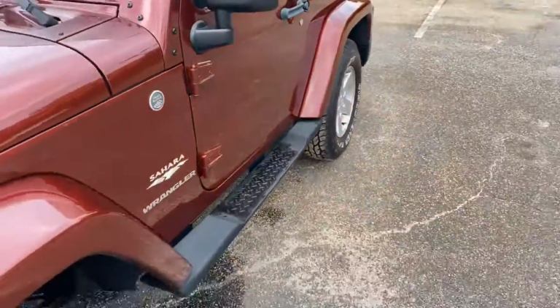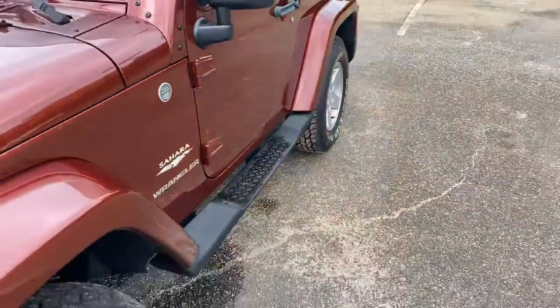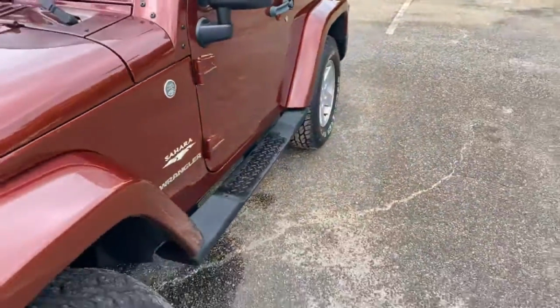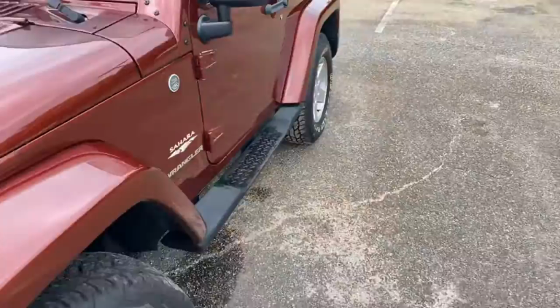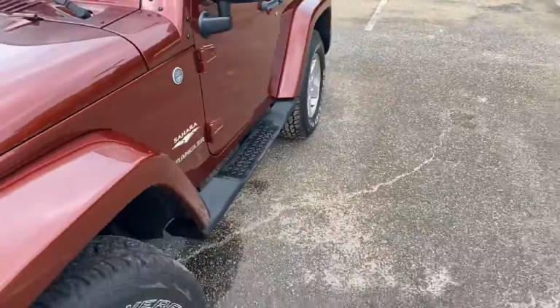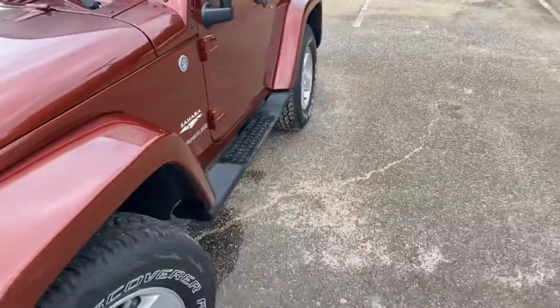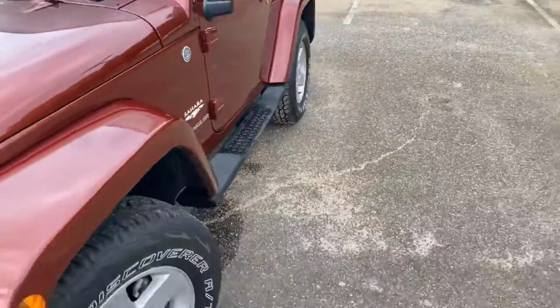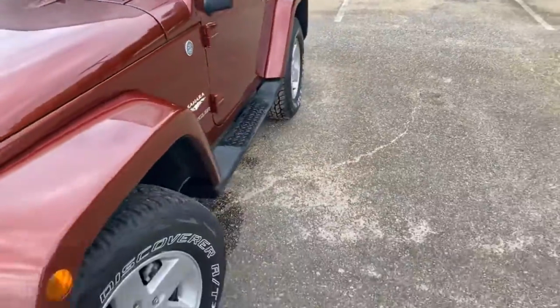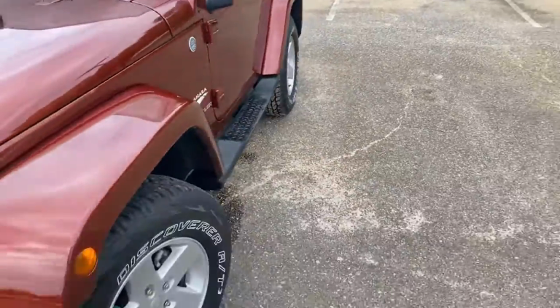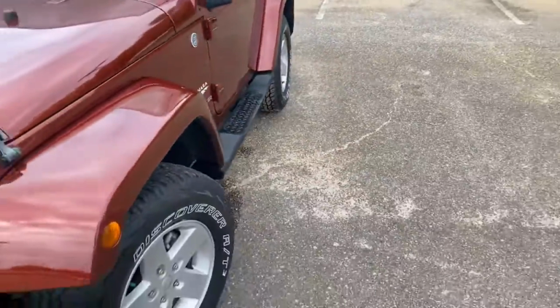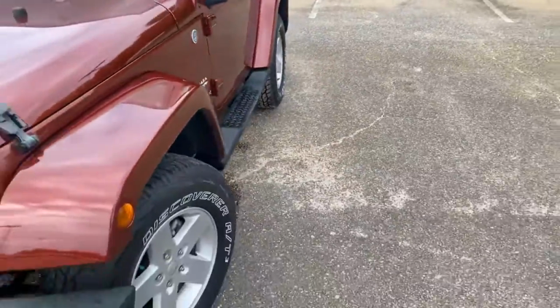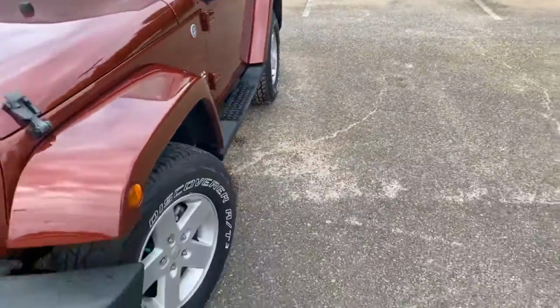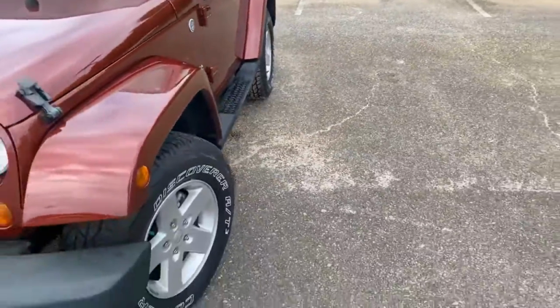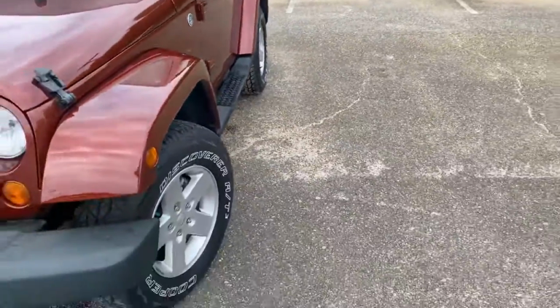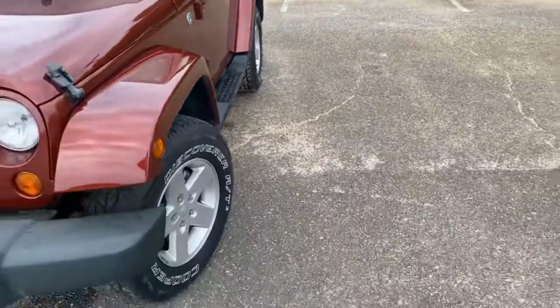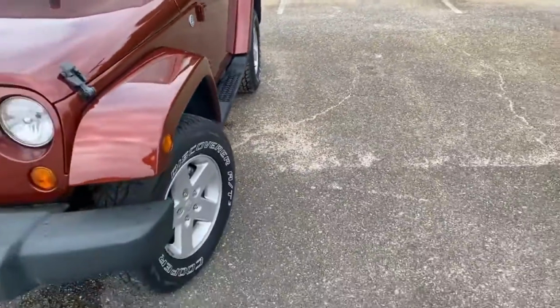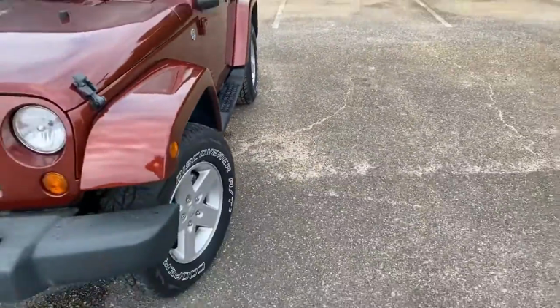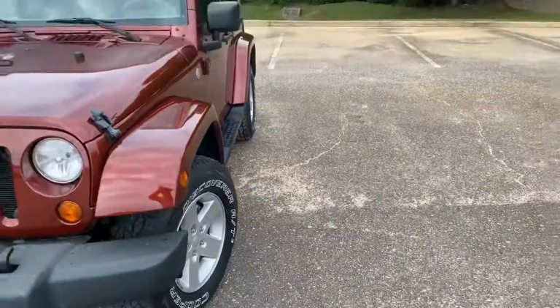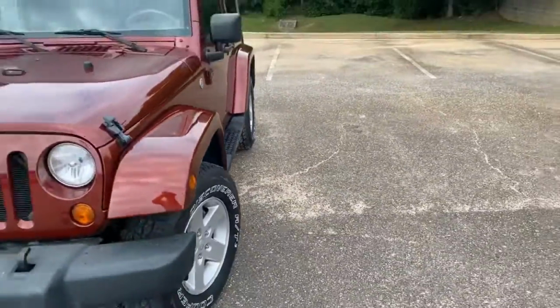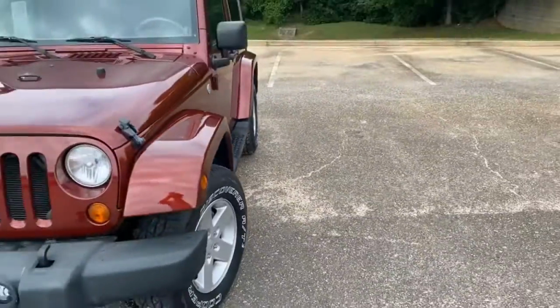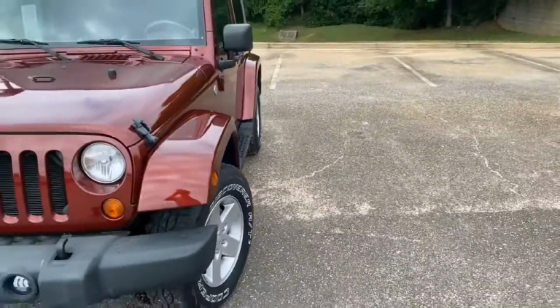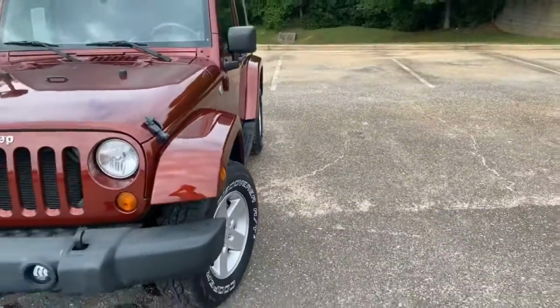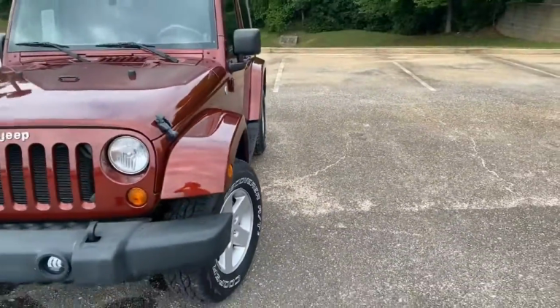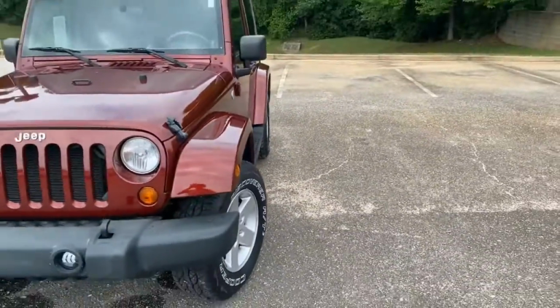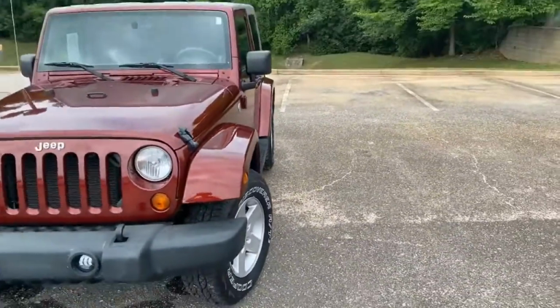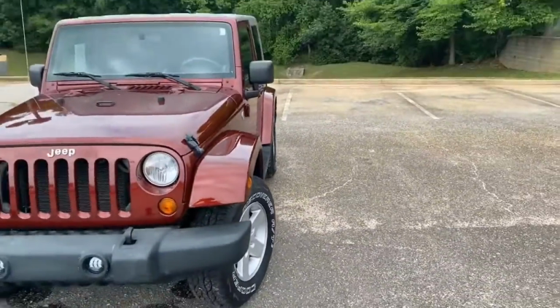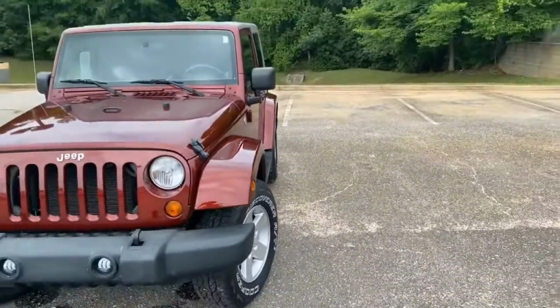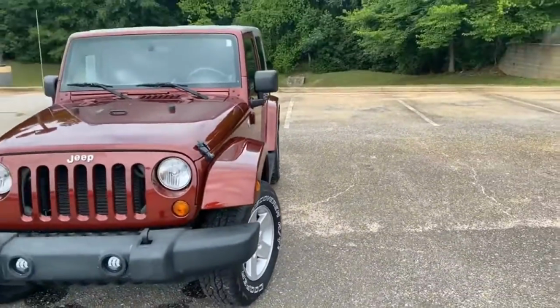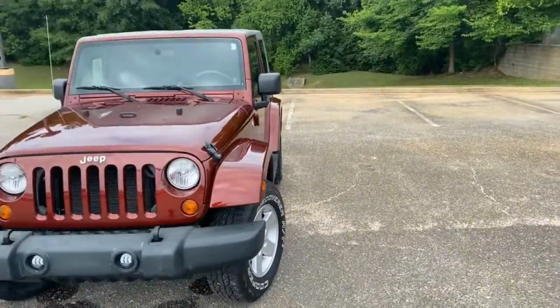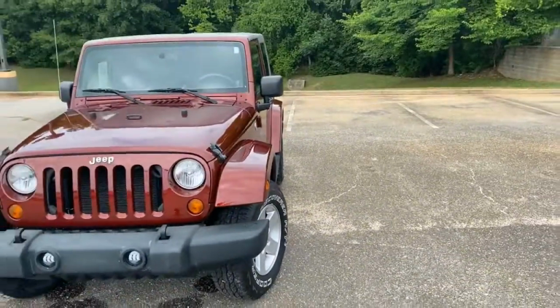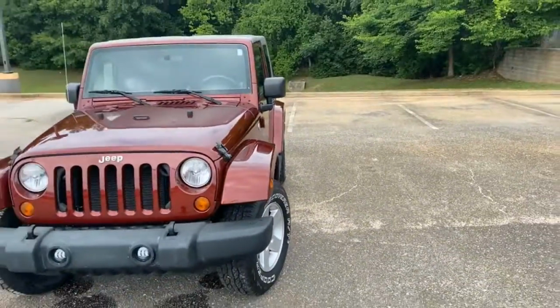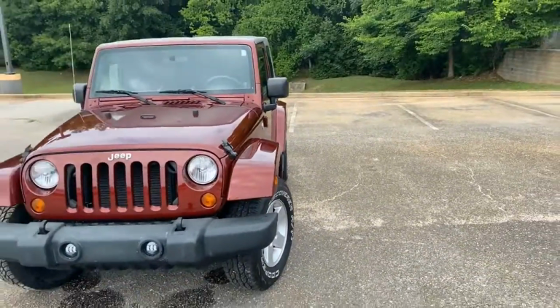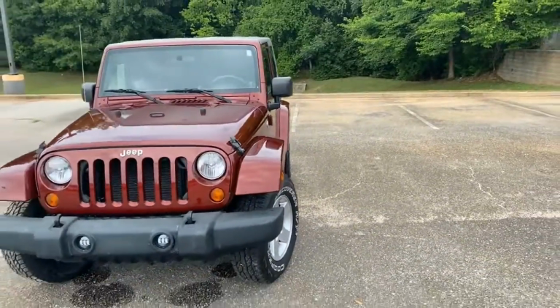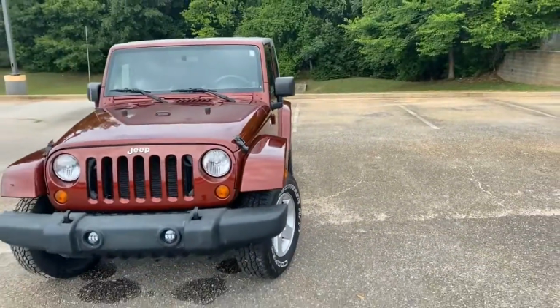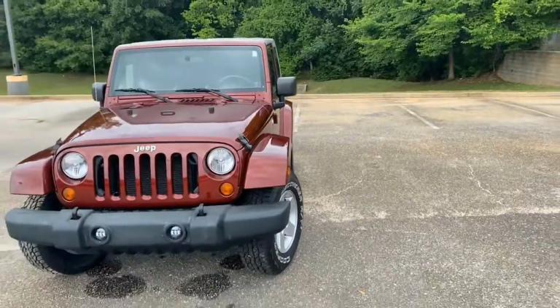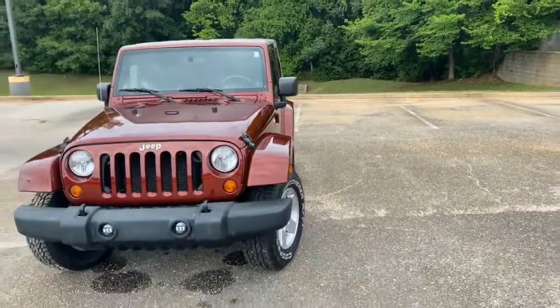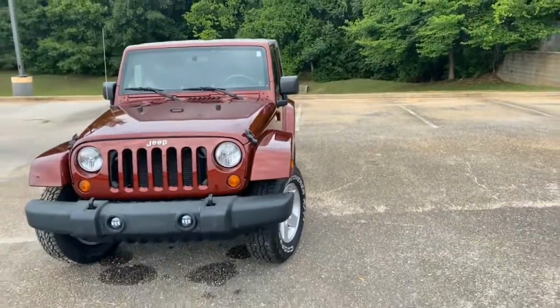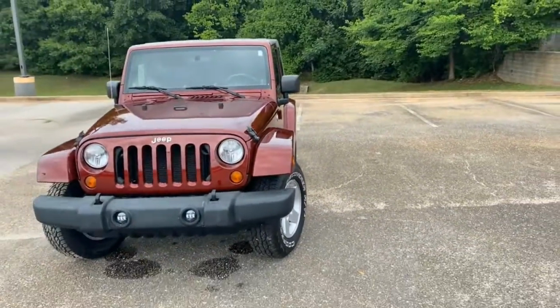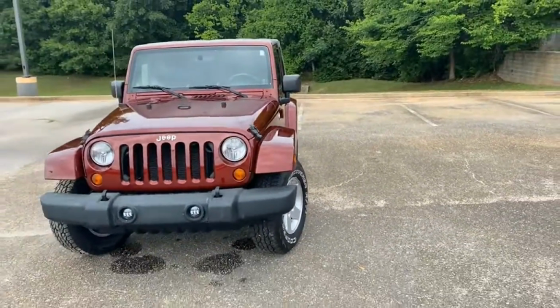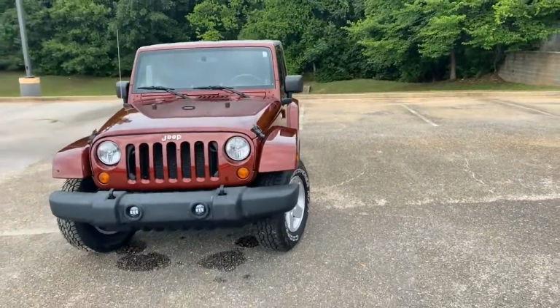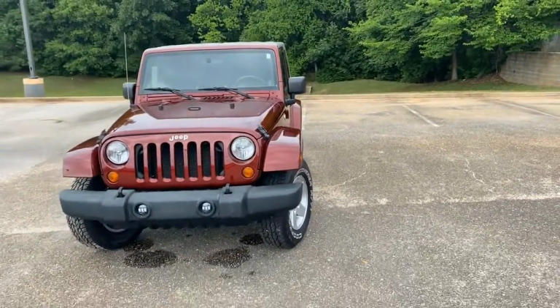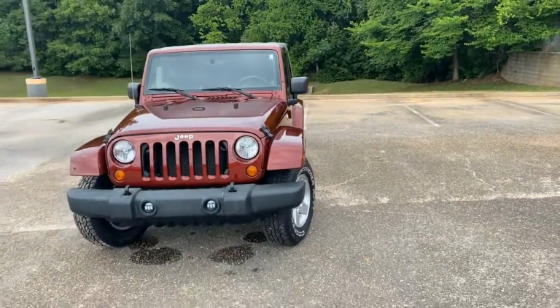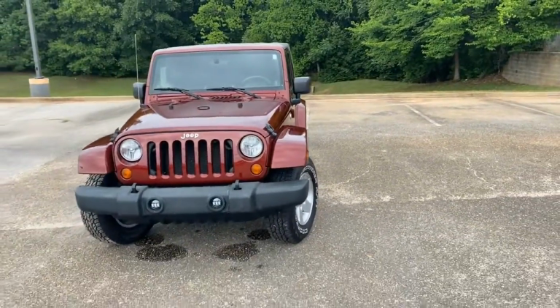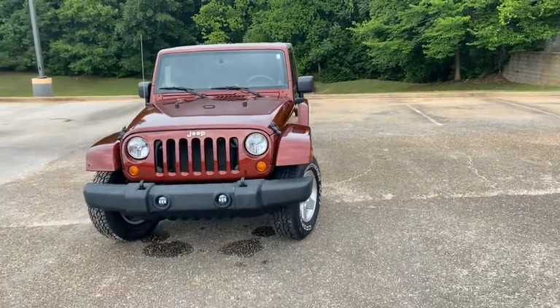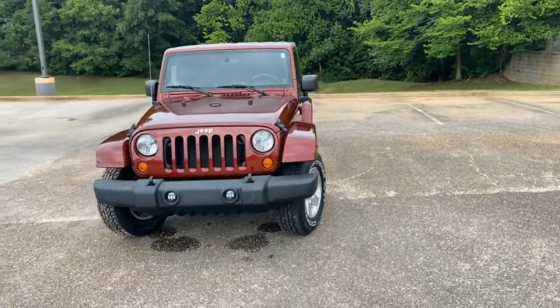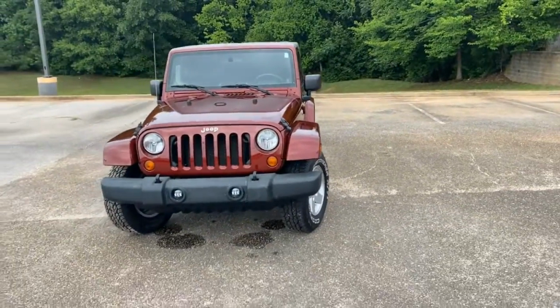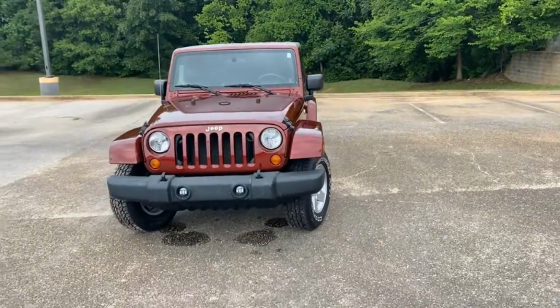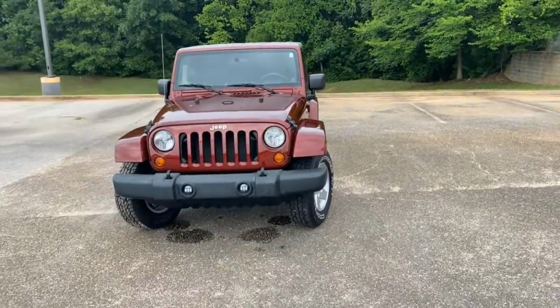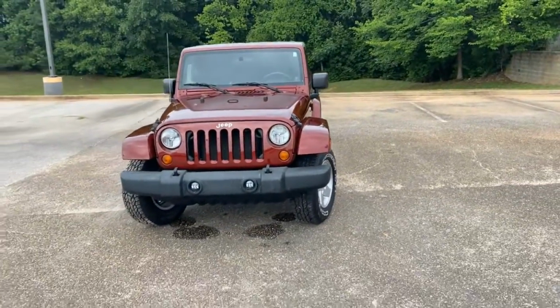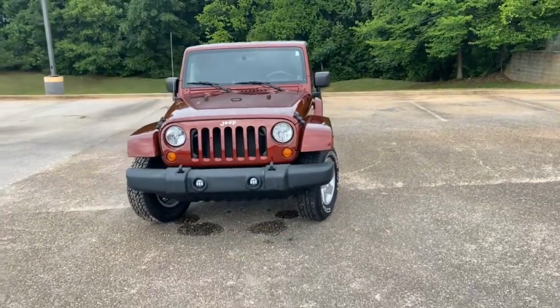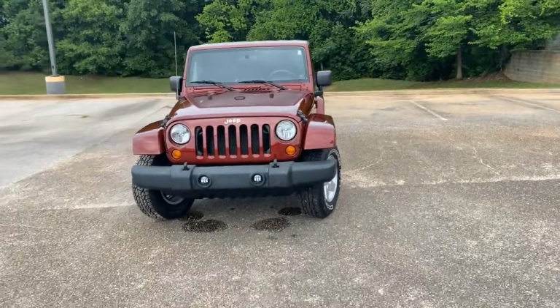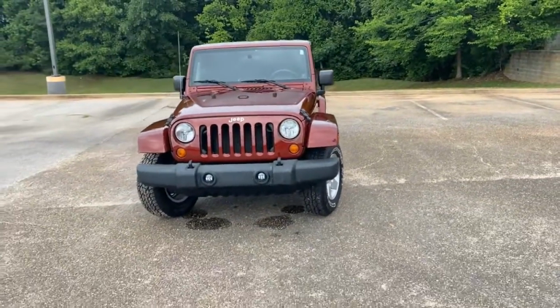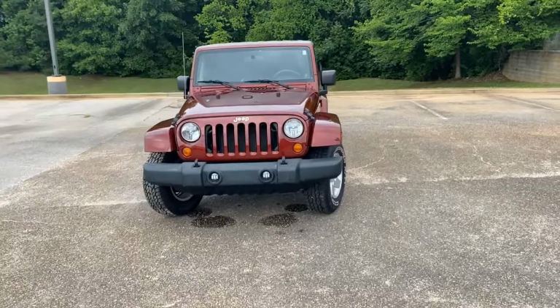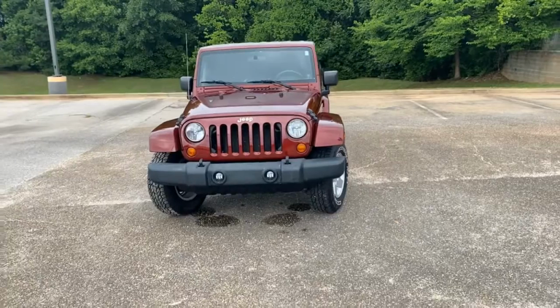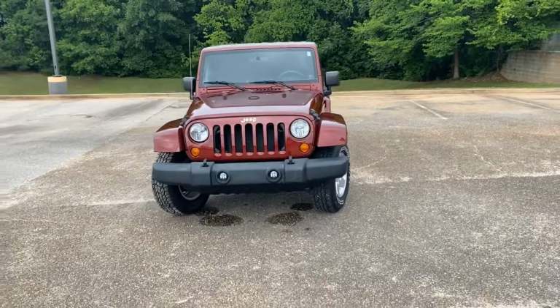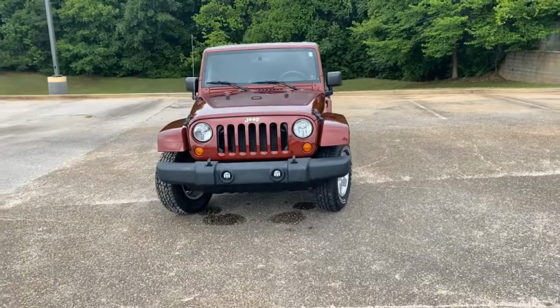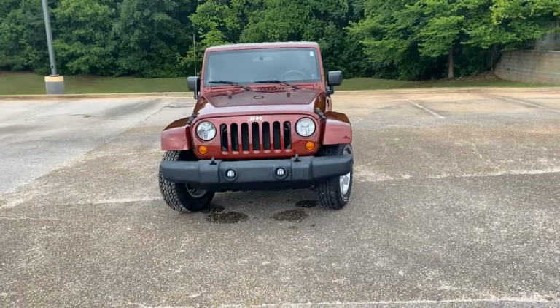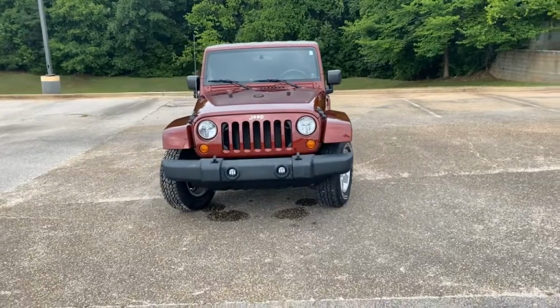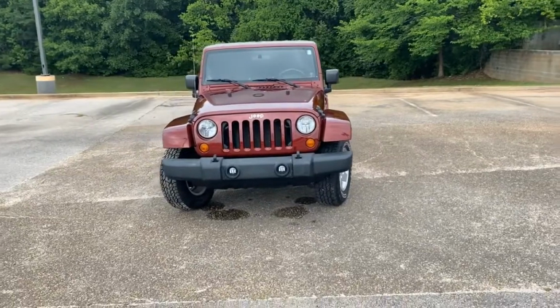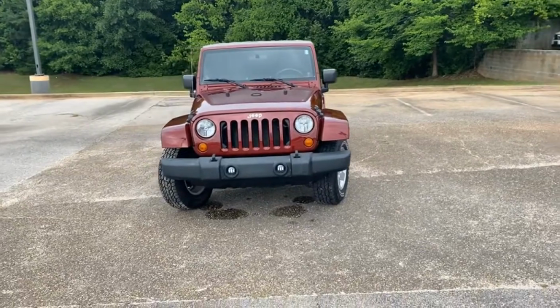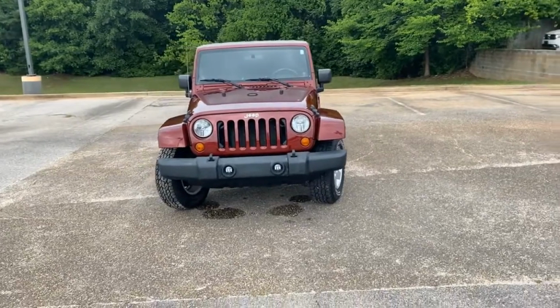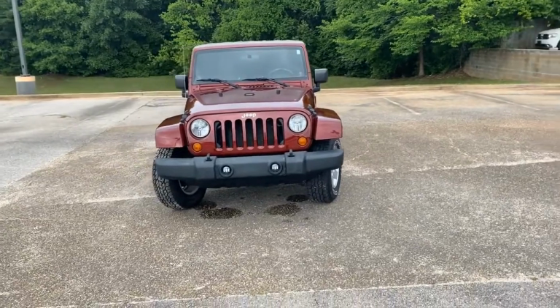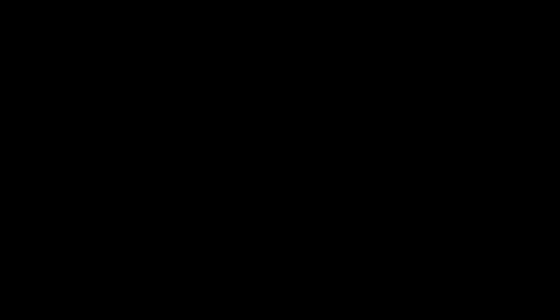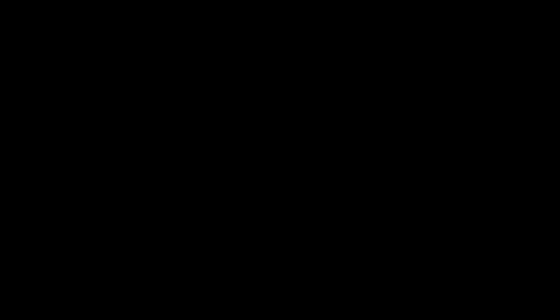Under 27,000 miles and comes with a Carfax buyback guarantee. So go to ChrisMeyers.com today.